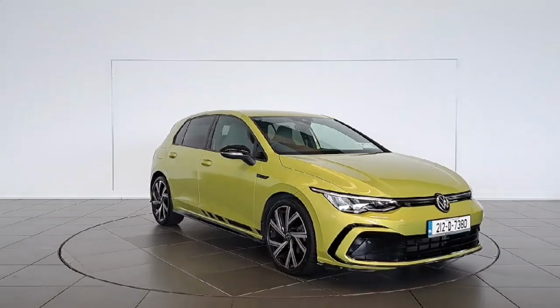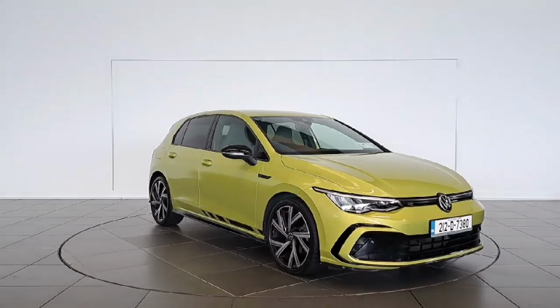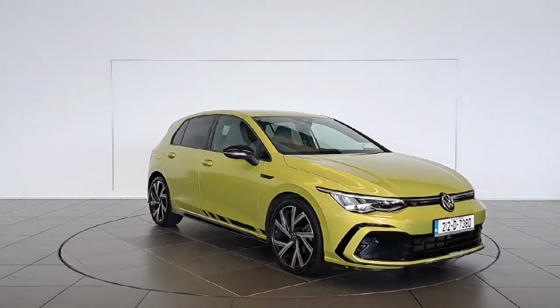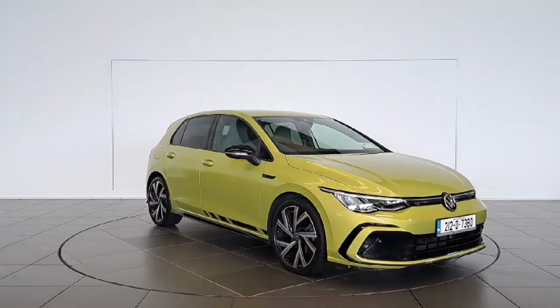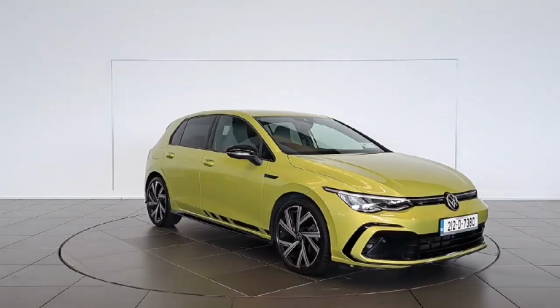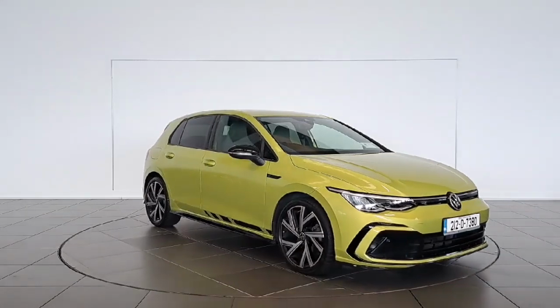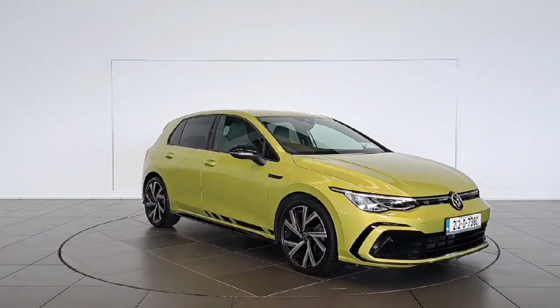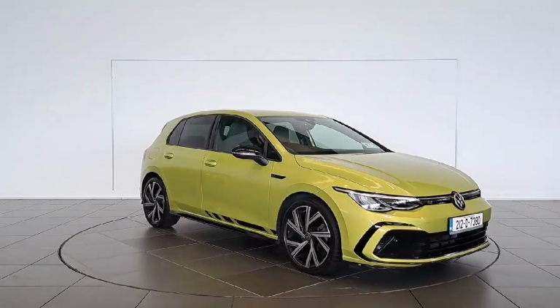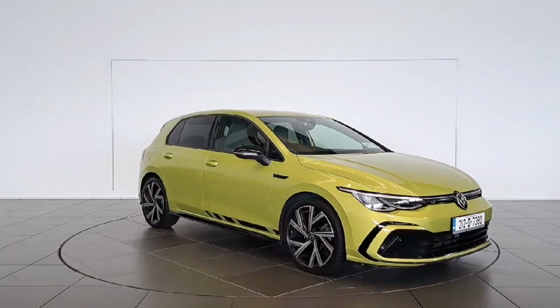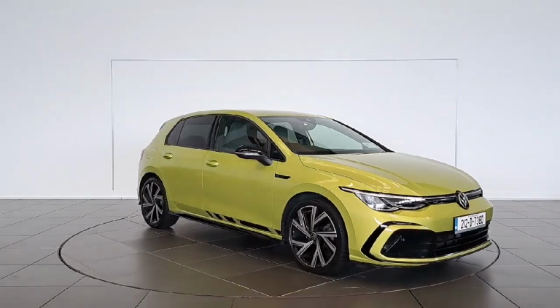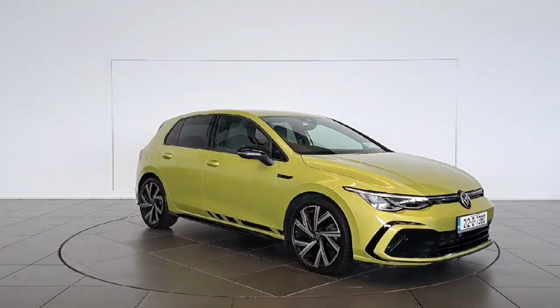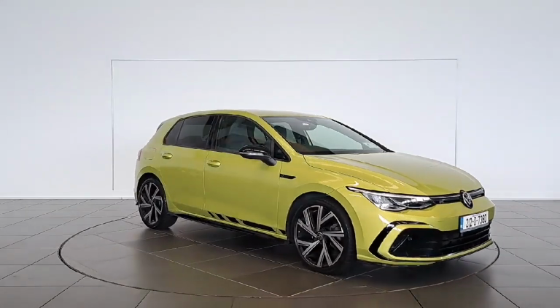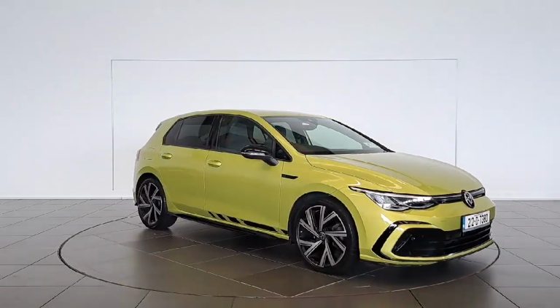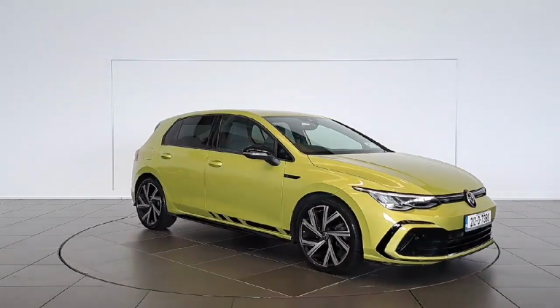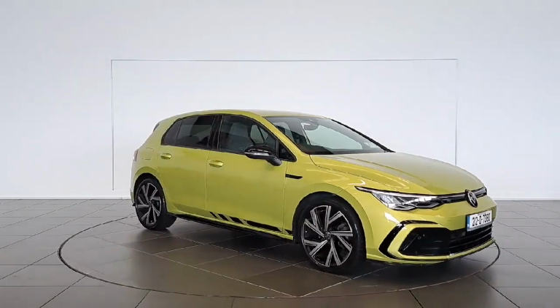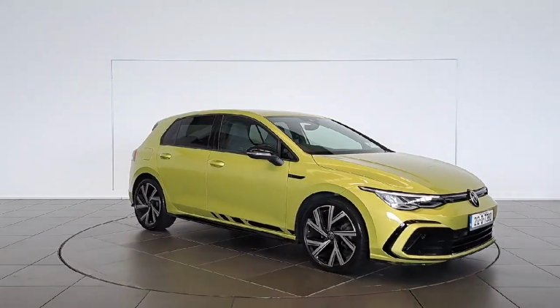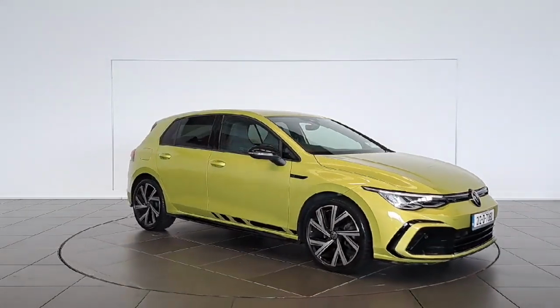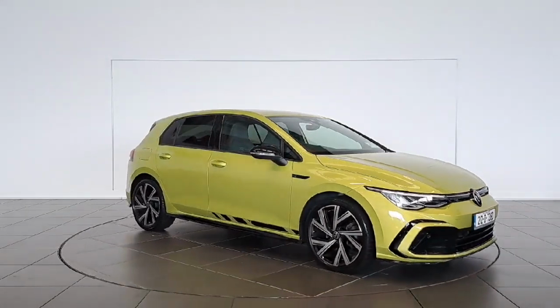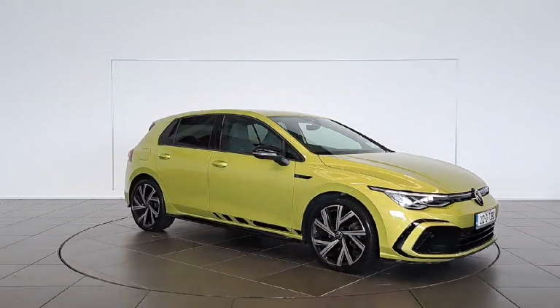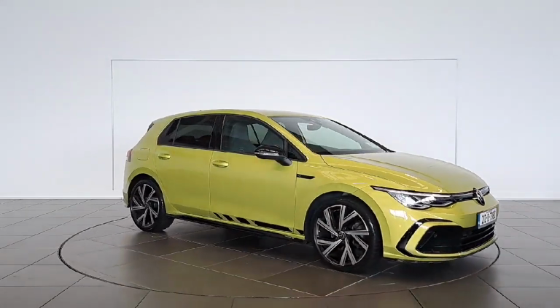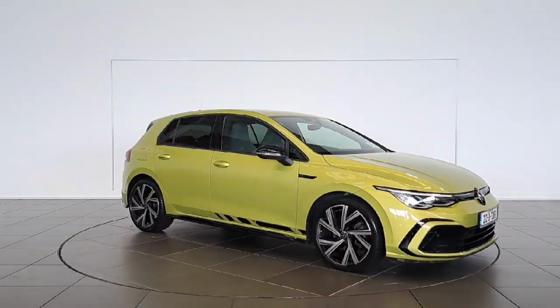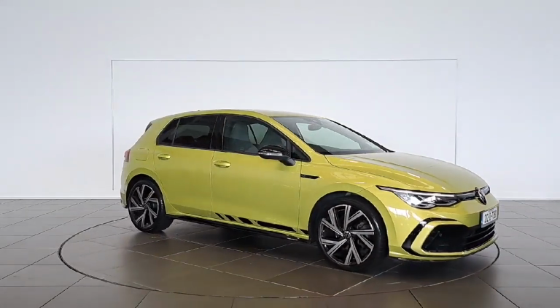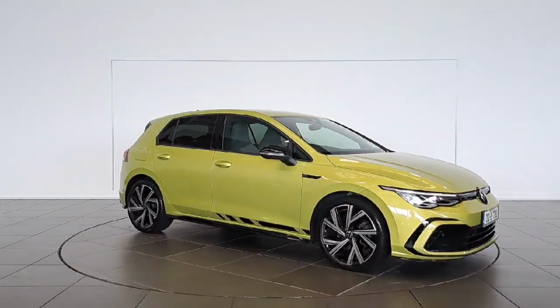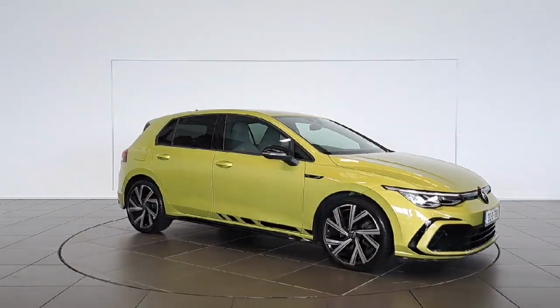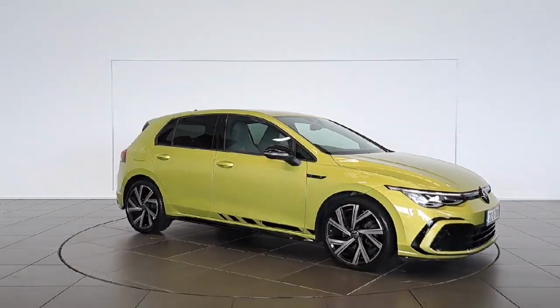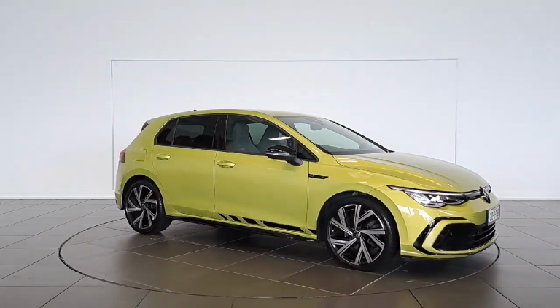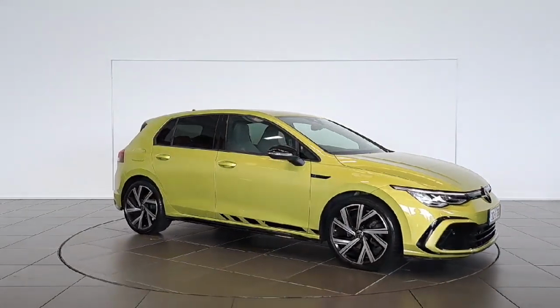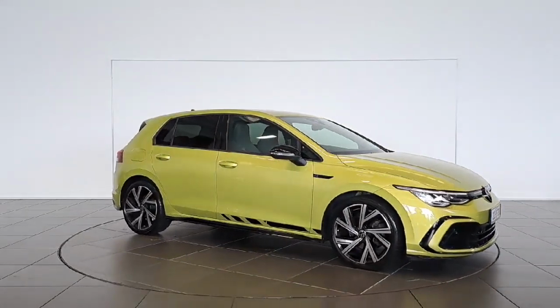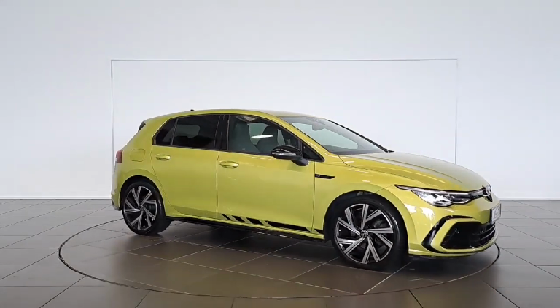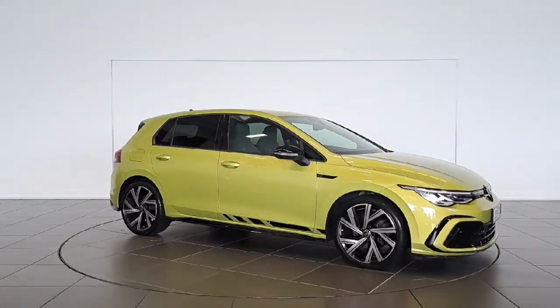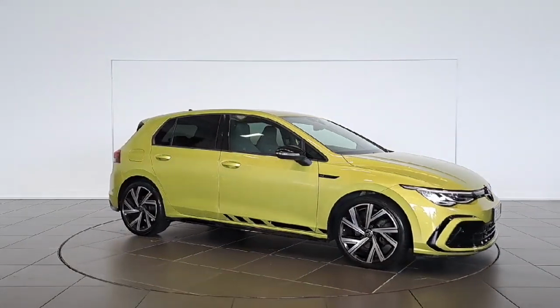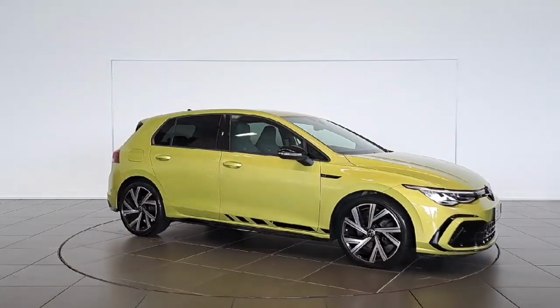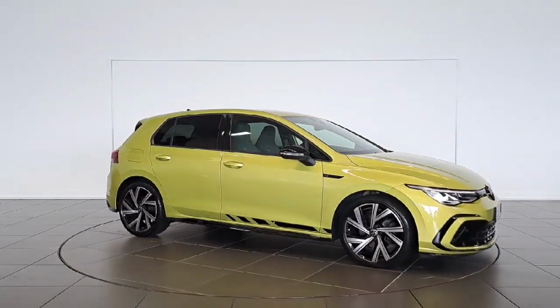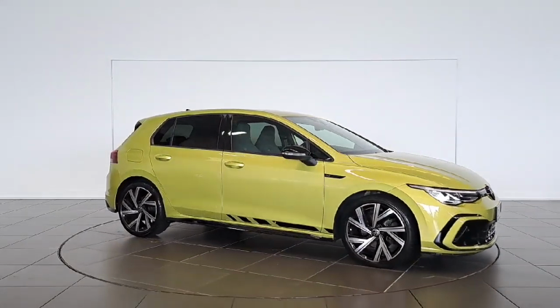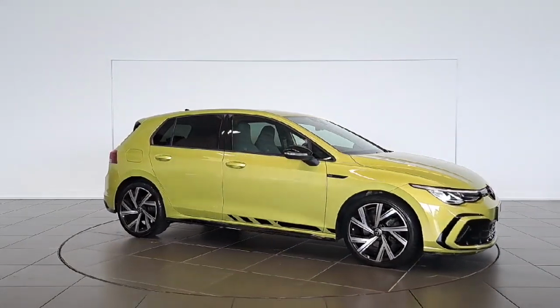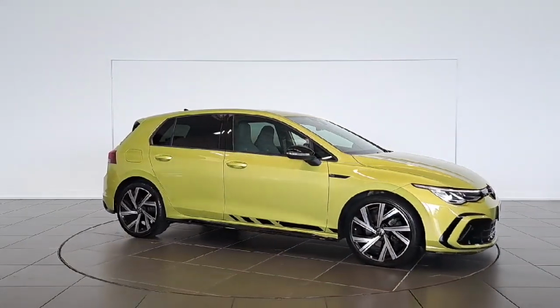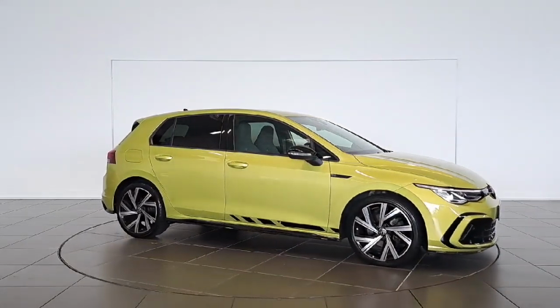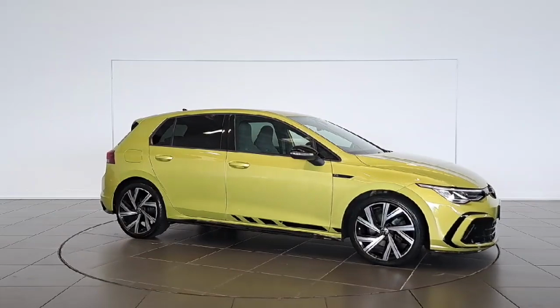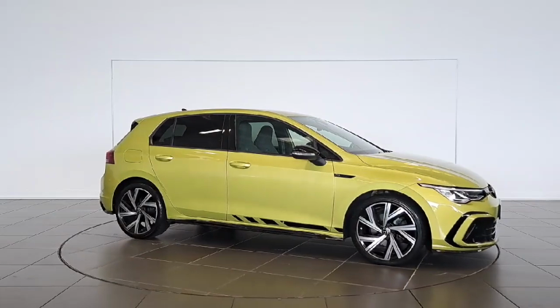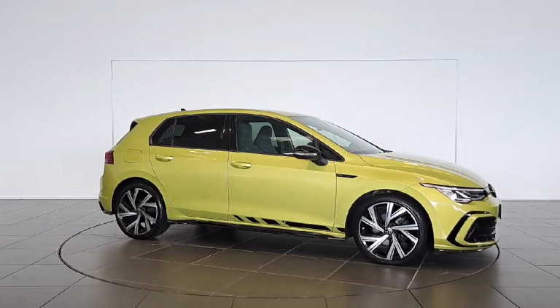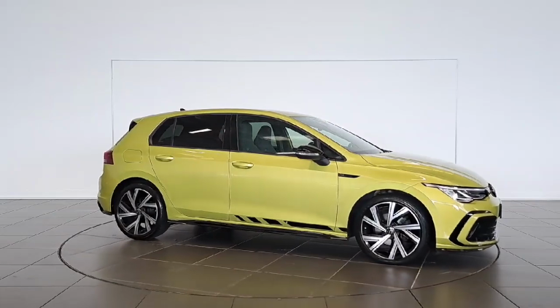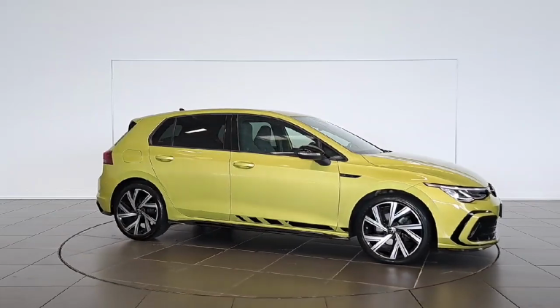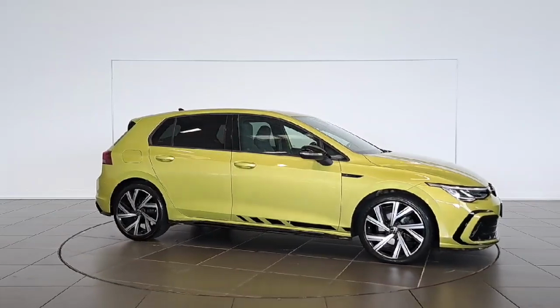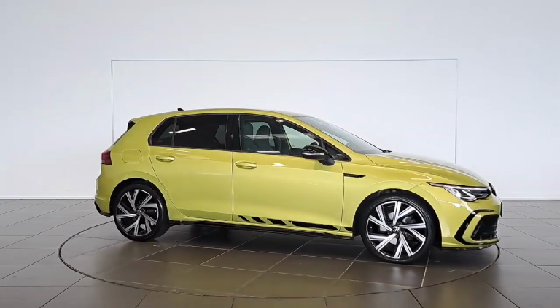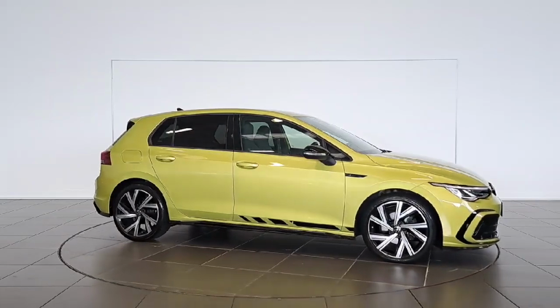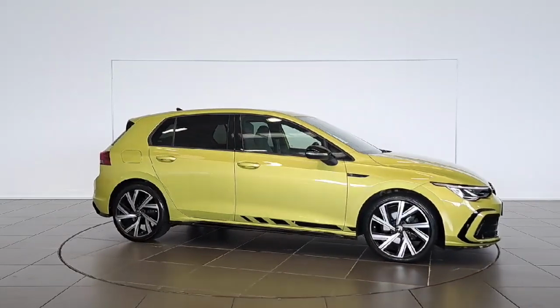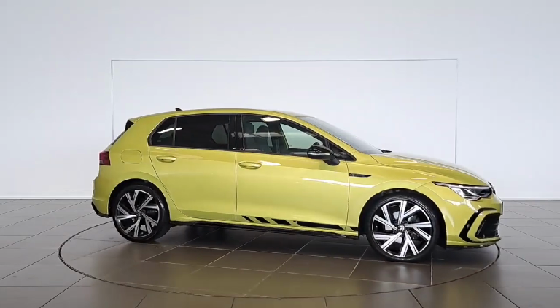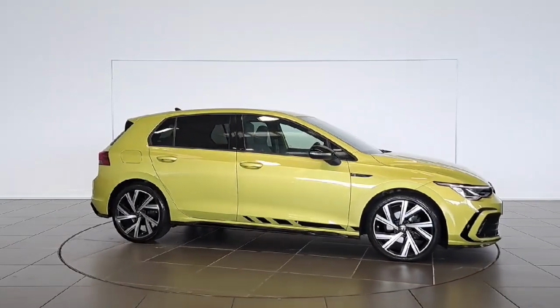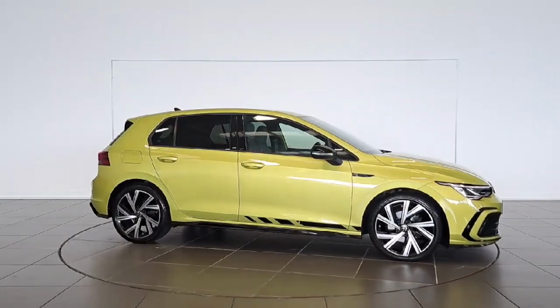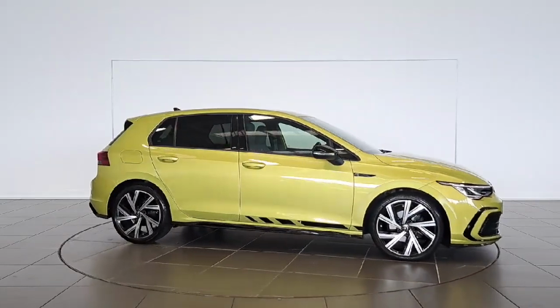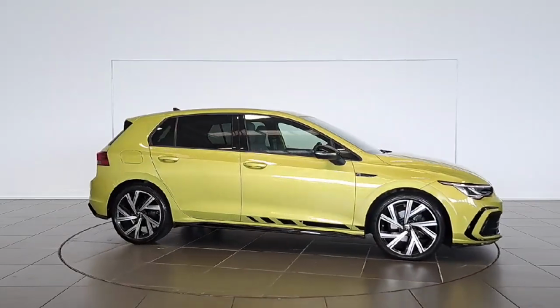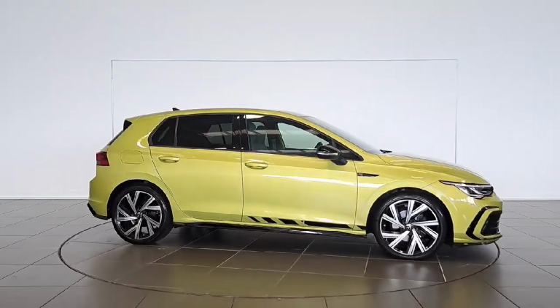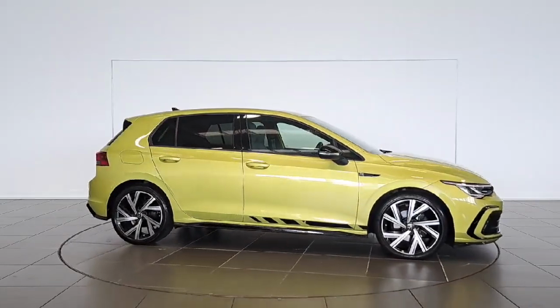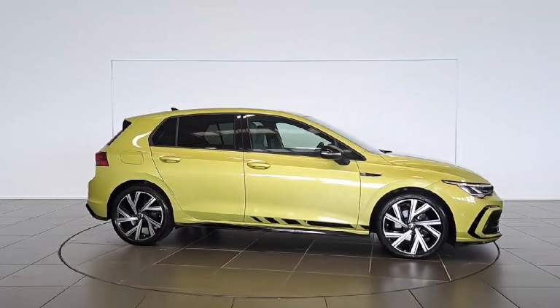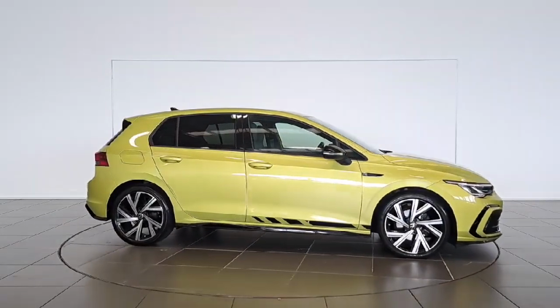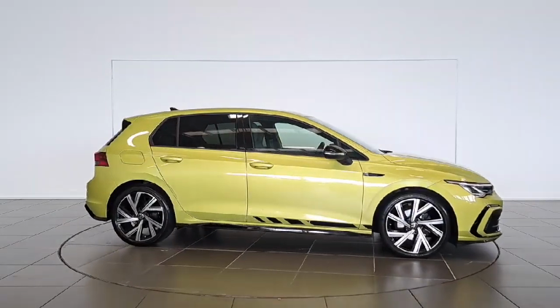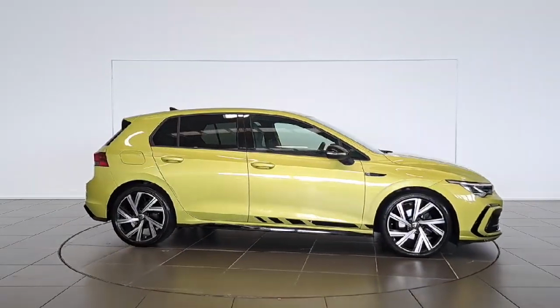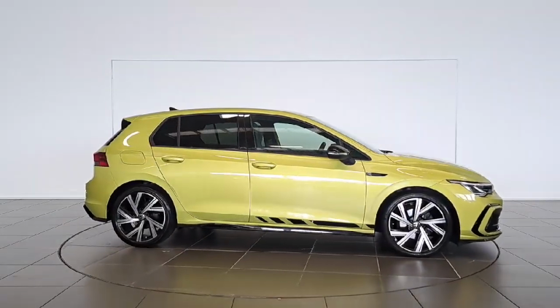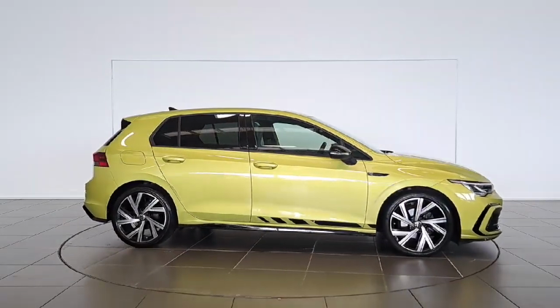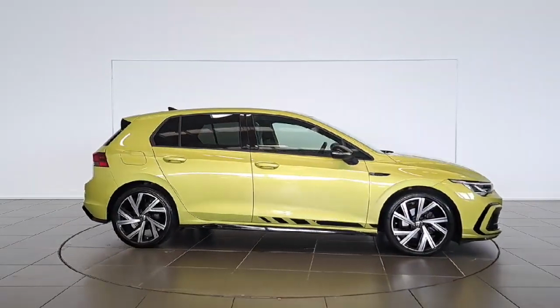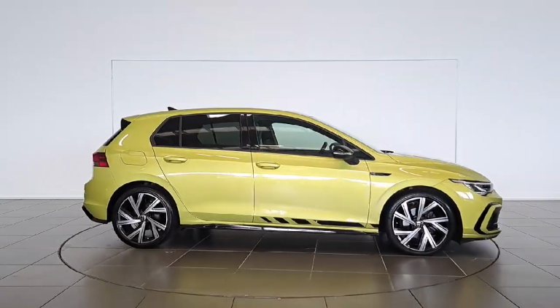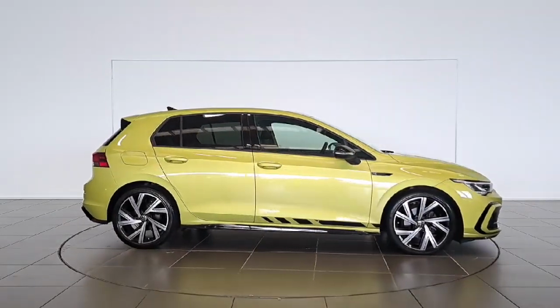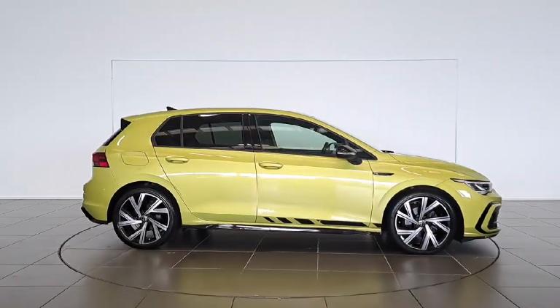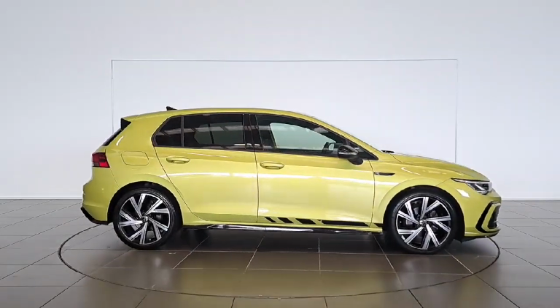Introducing the 2021 Volkswagen Golf R-Line, 1.5 TSI 130HP 5-door in eye-catching yellow.